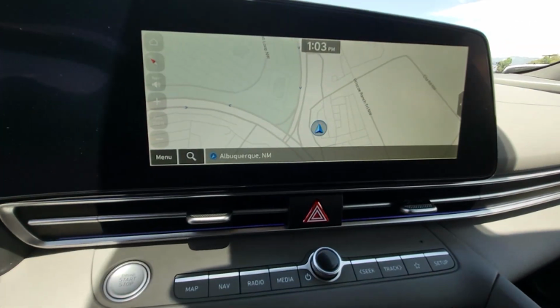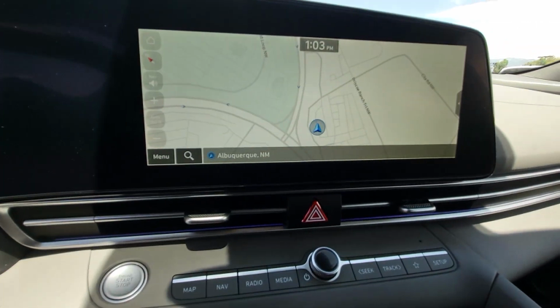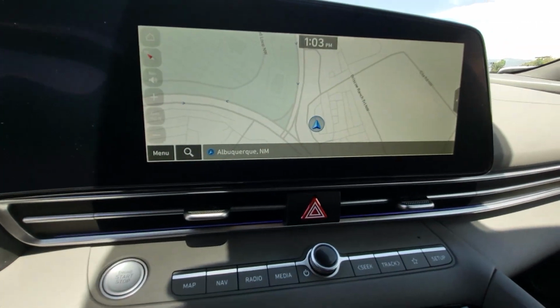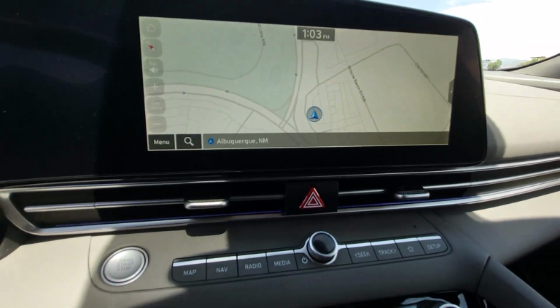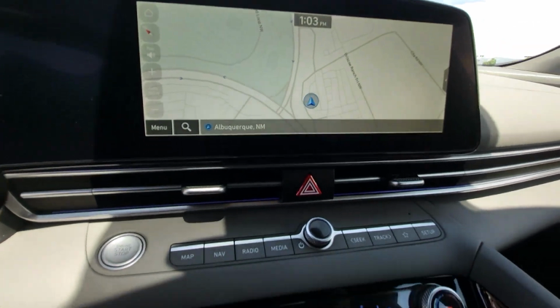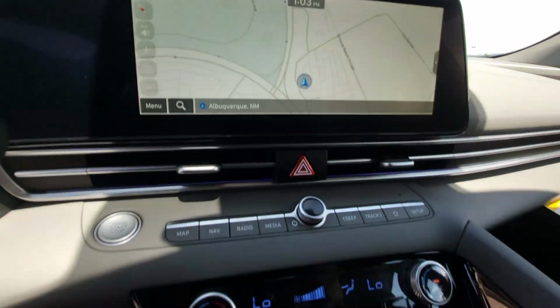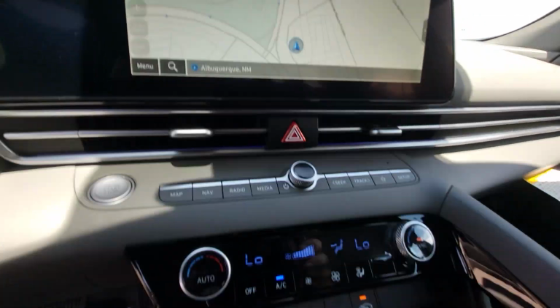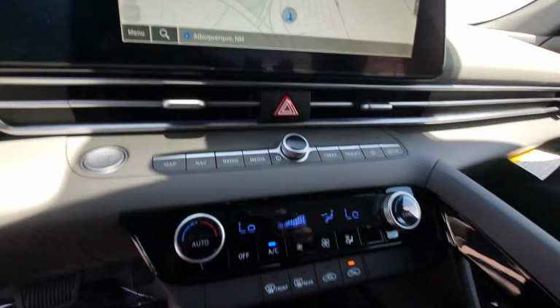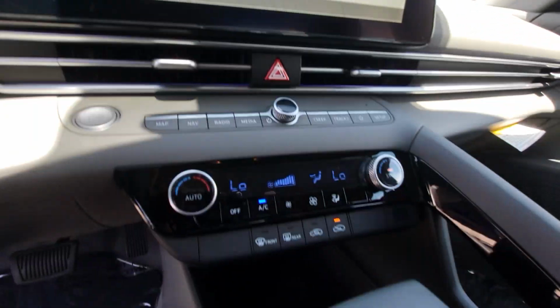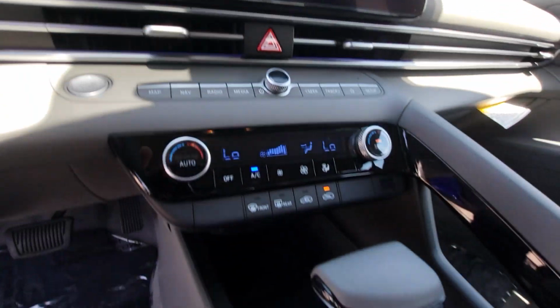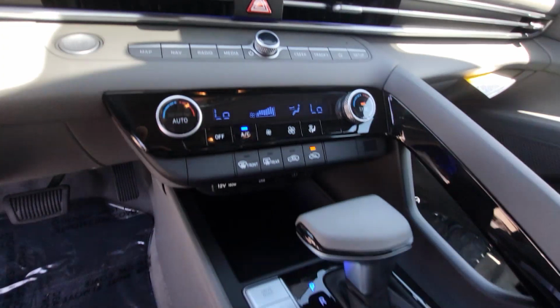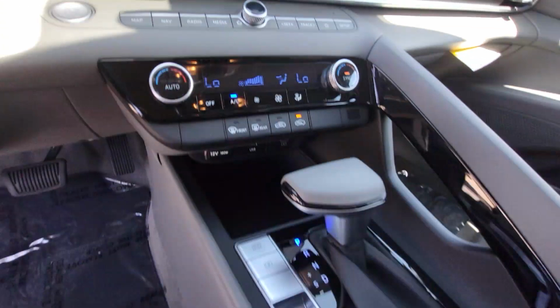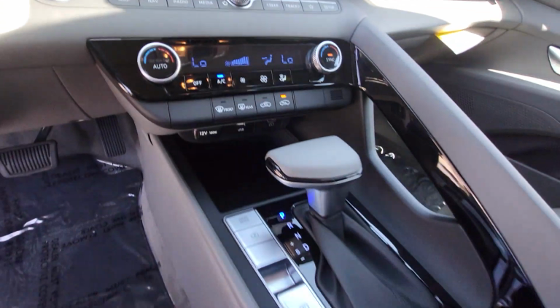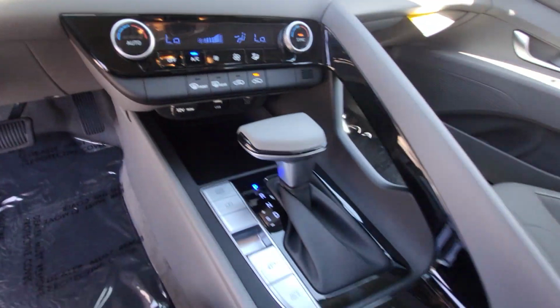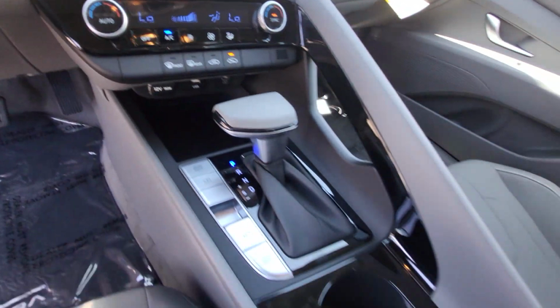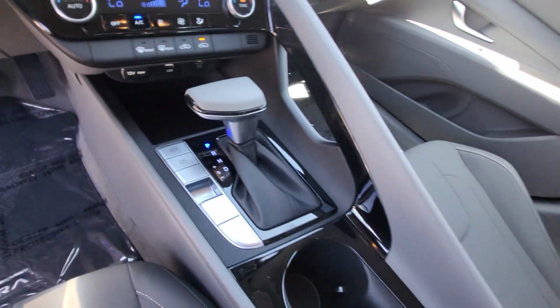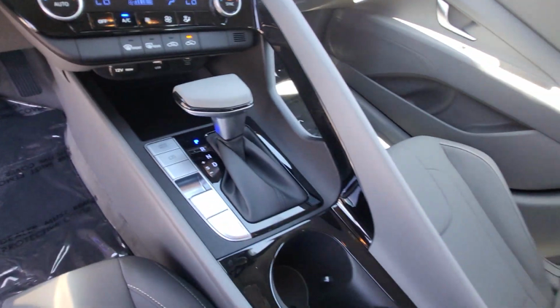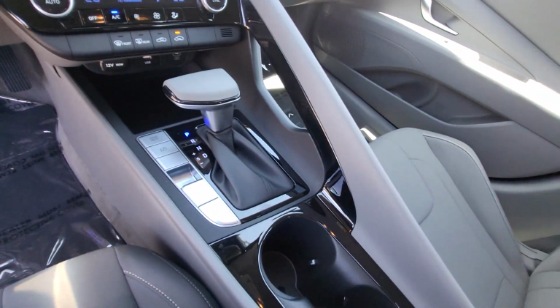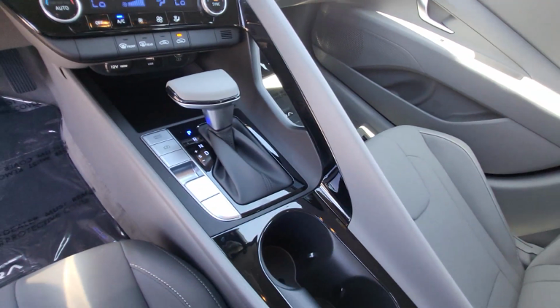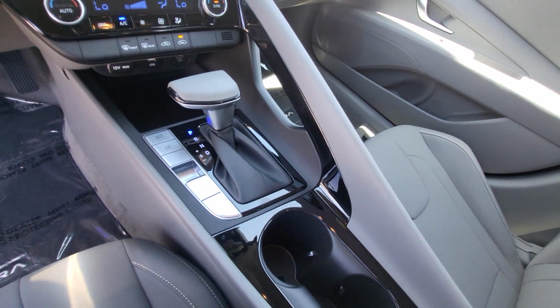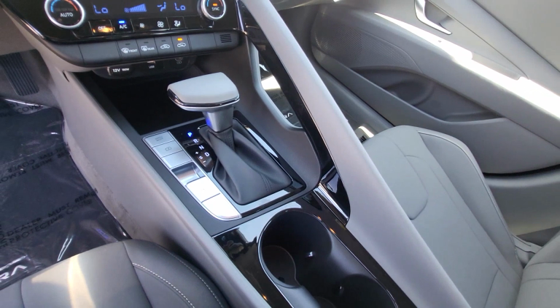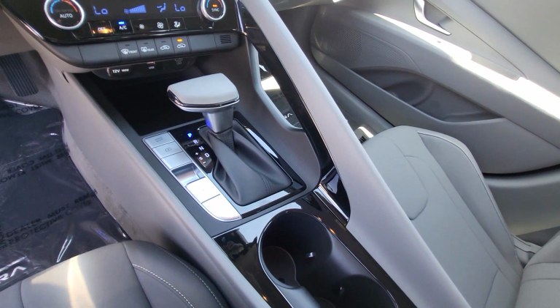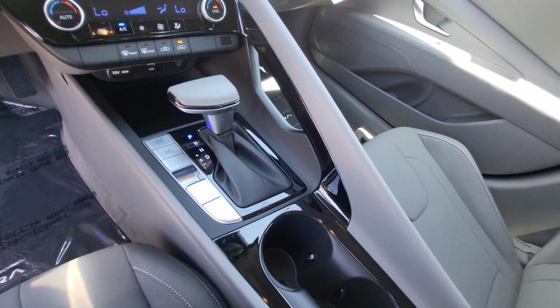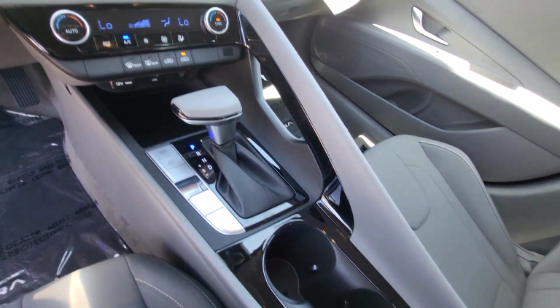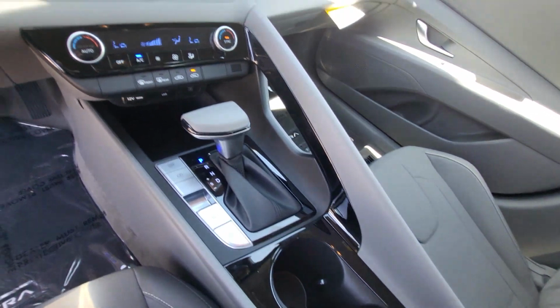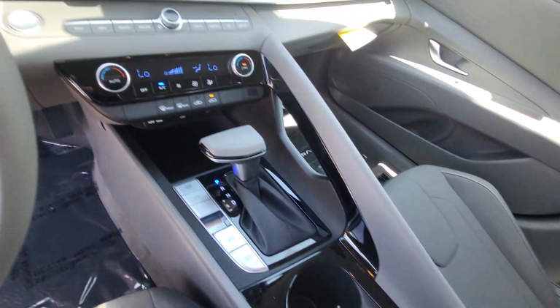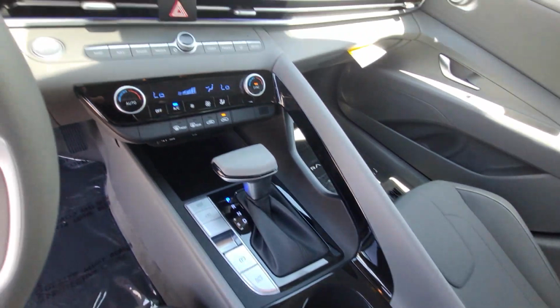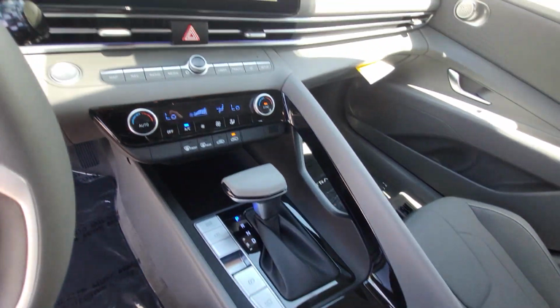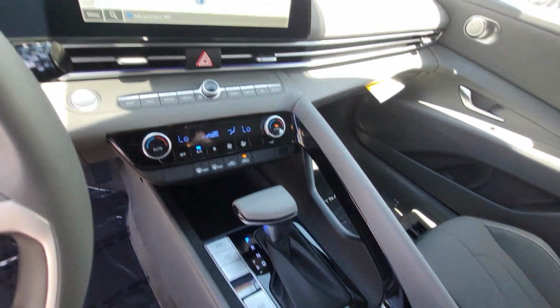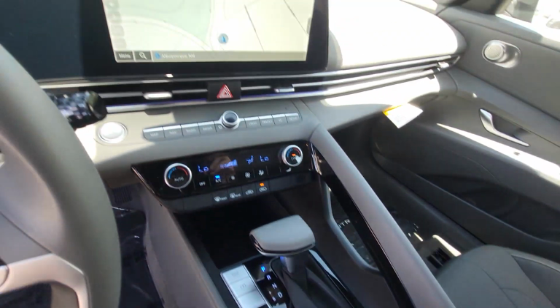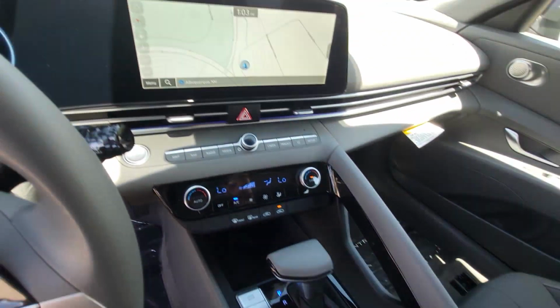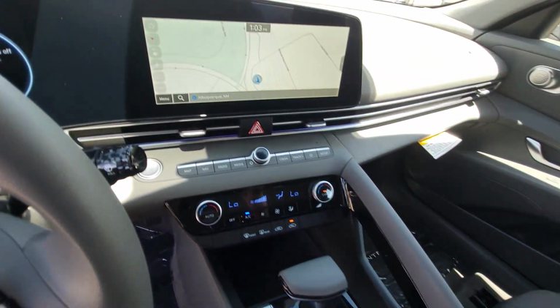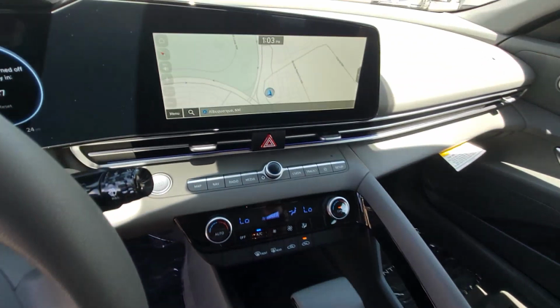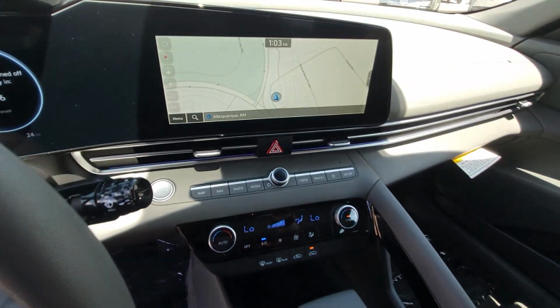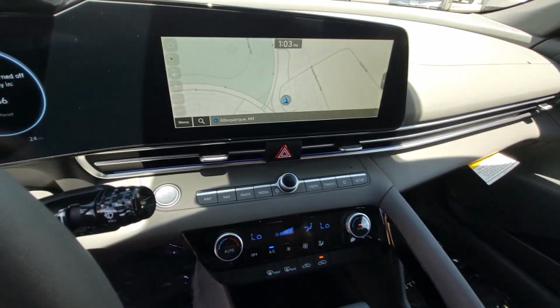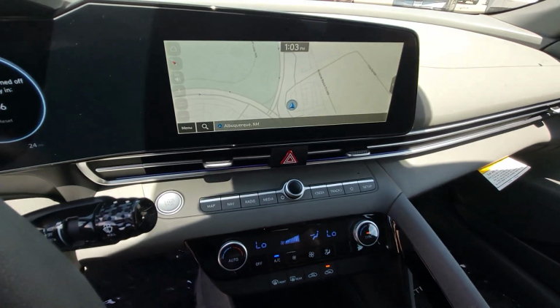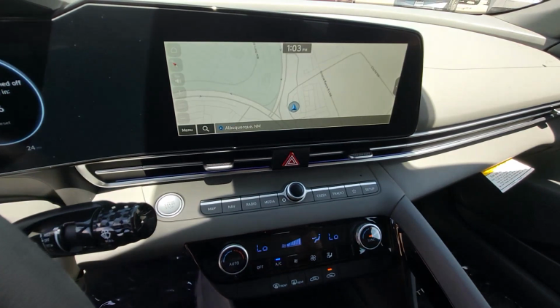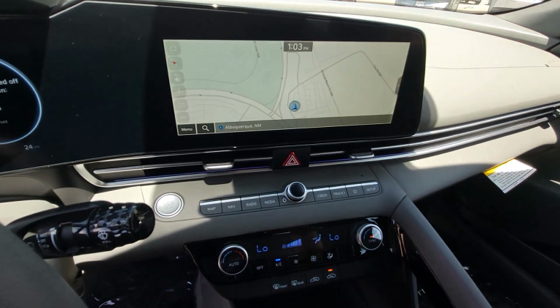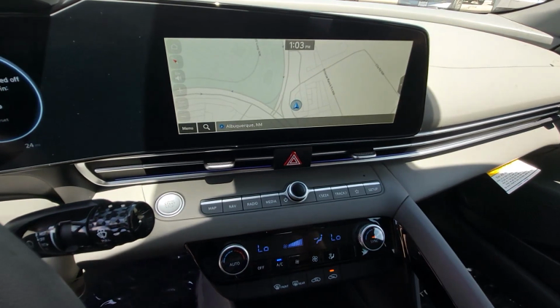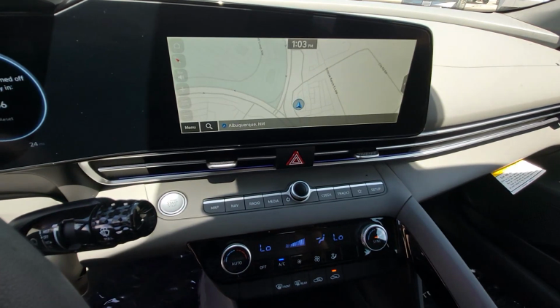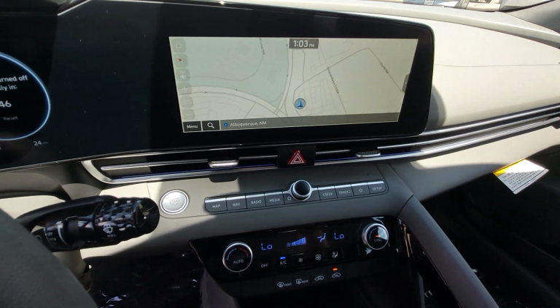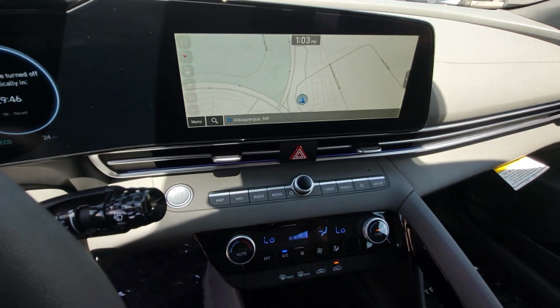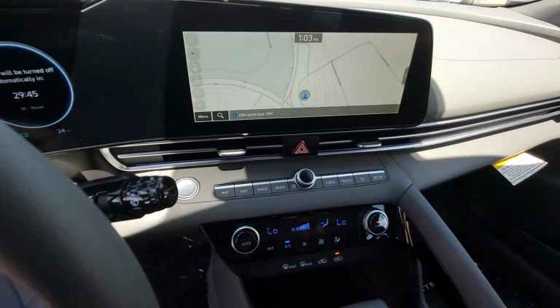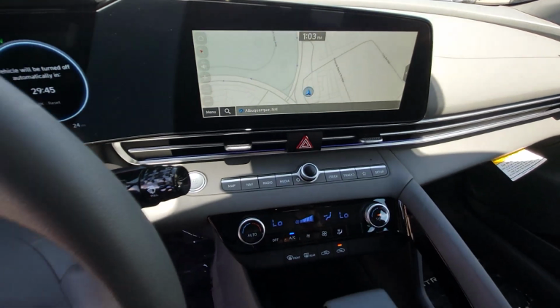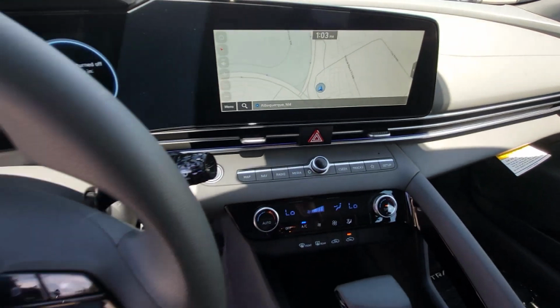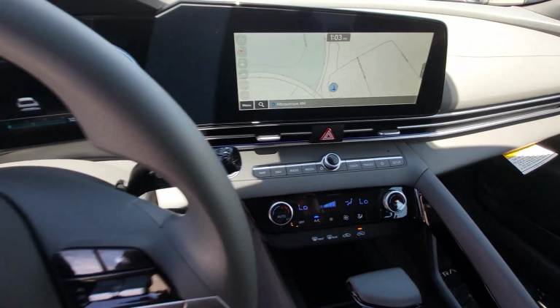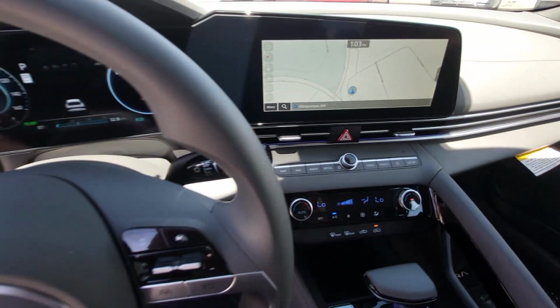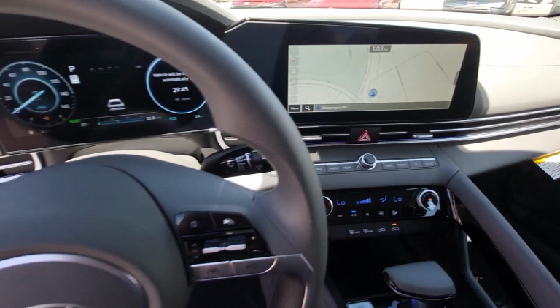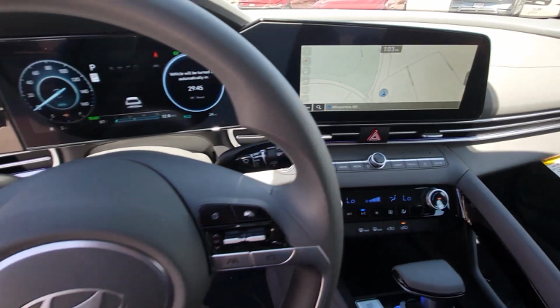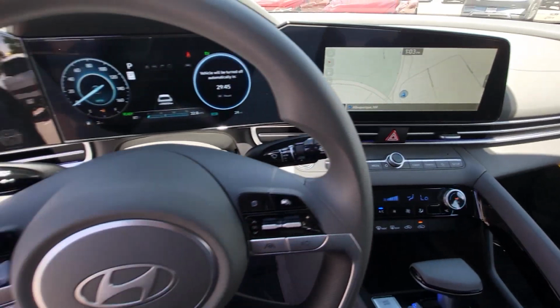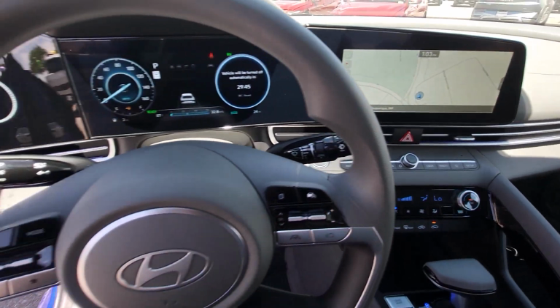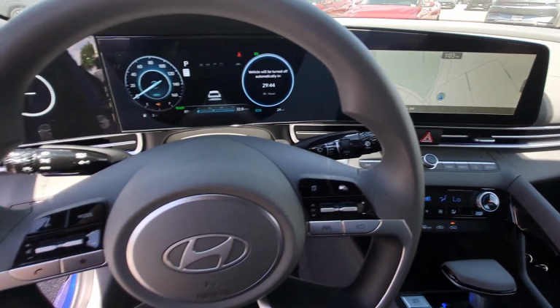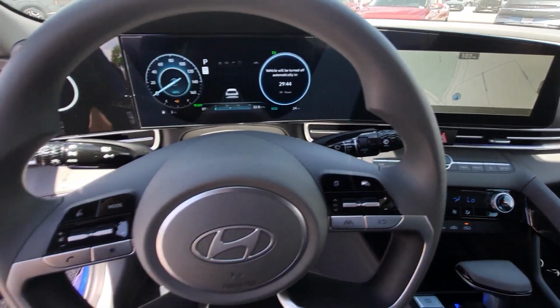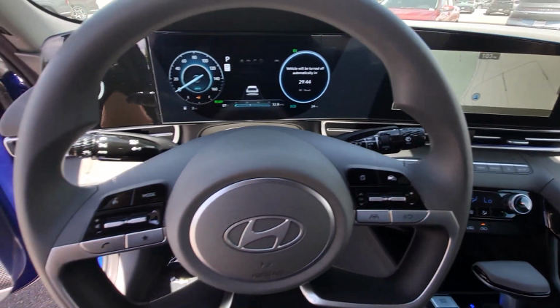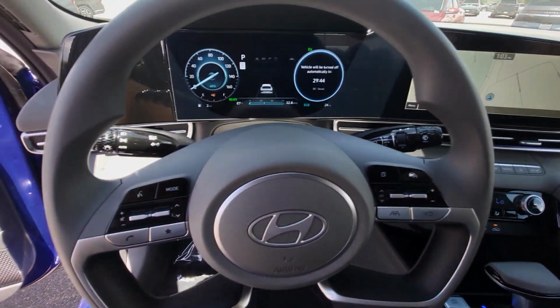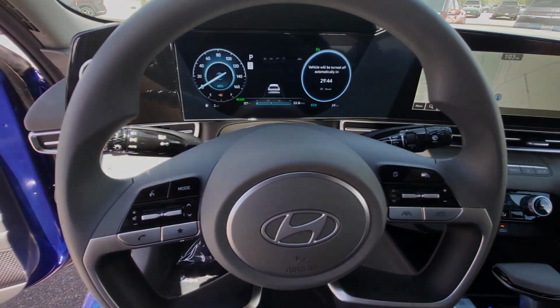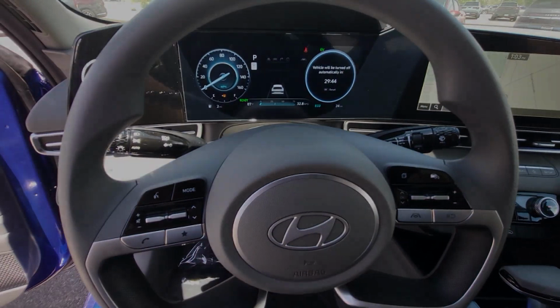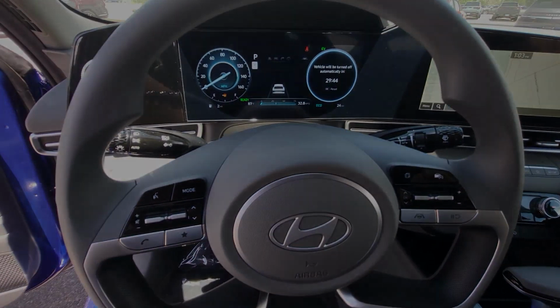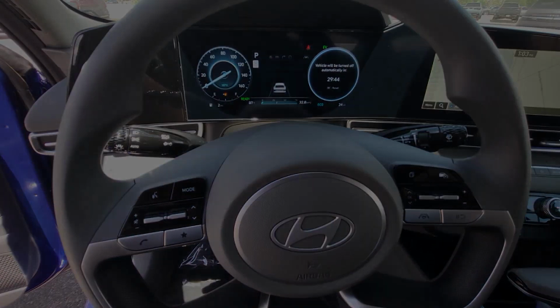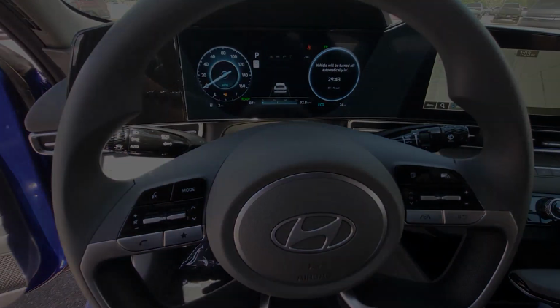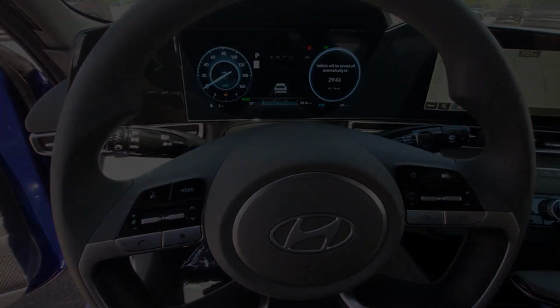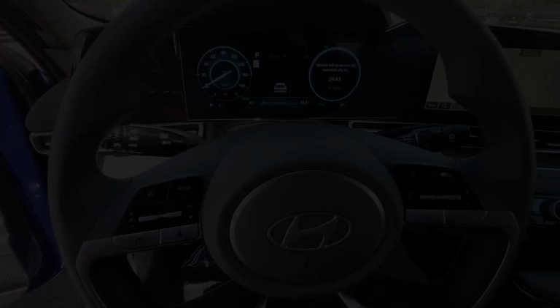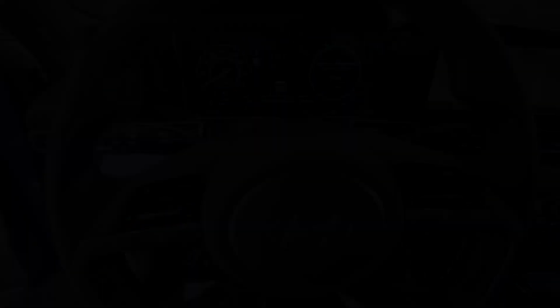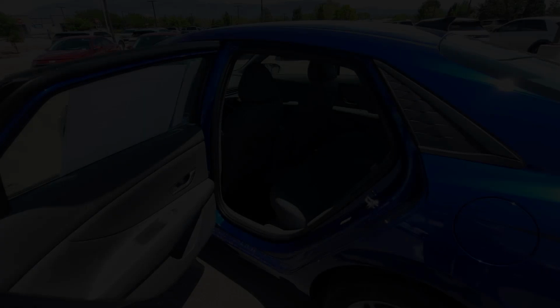Make the journeys stylish and smart in this super-efficient Elantra Hybrid. Come in for a test drive. Our team will make it the best part of your day.